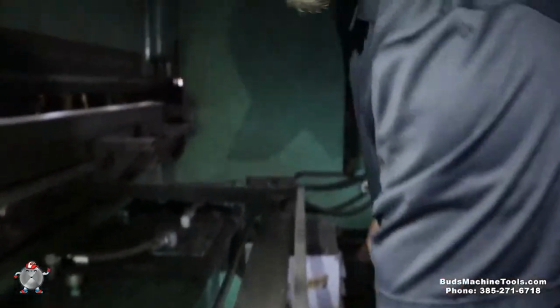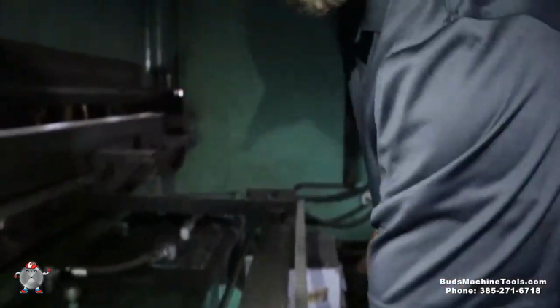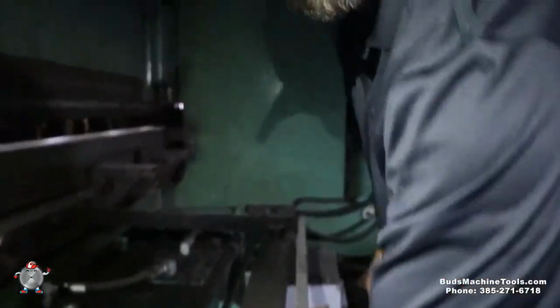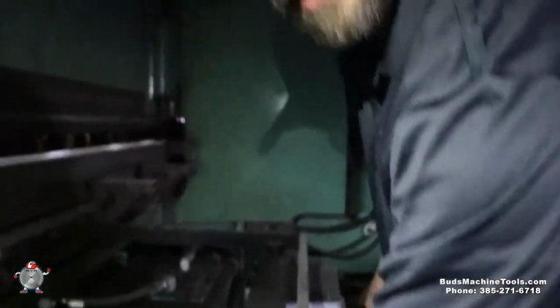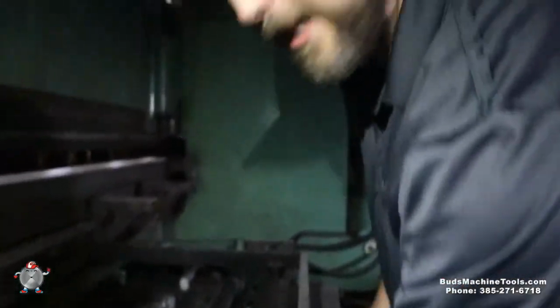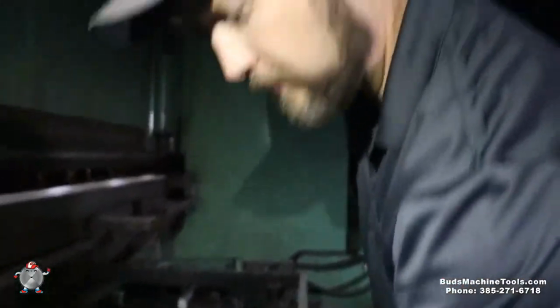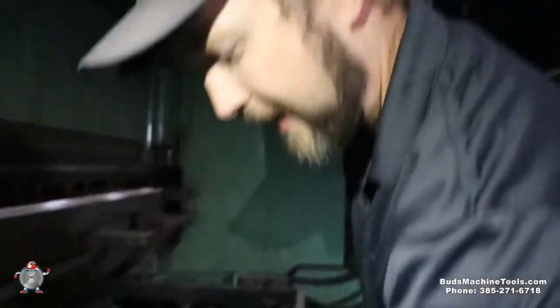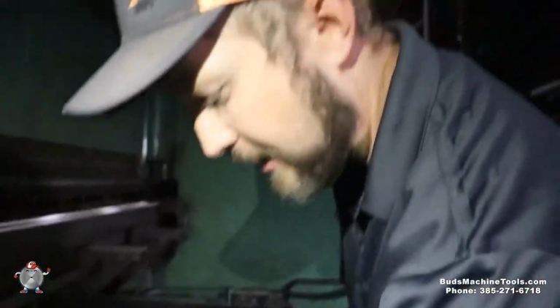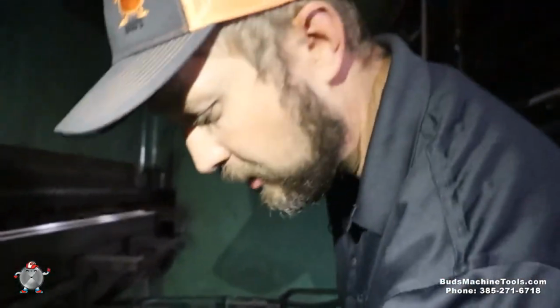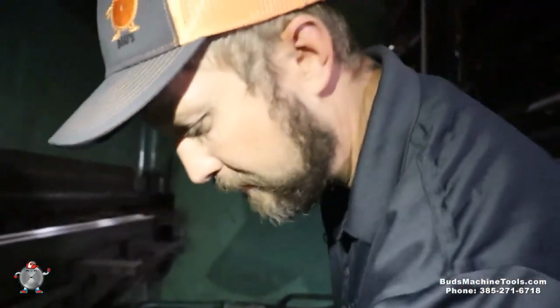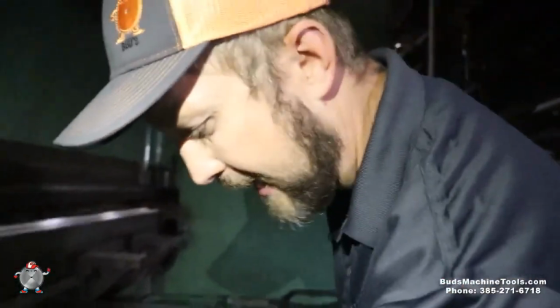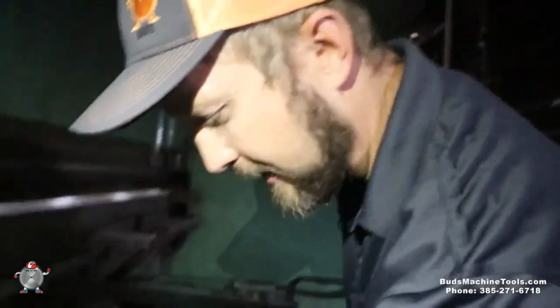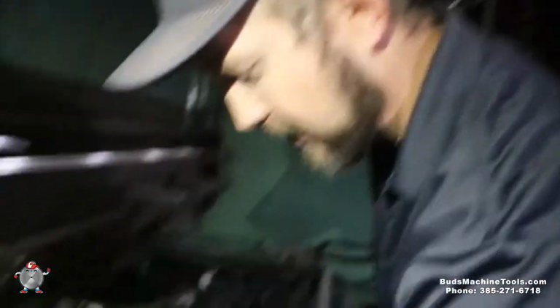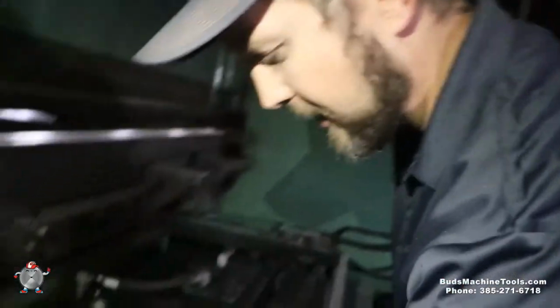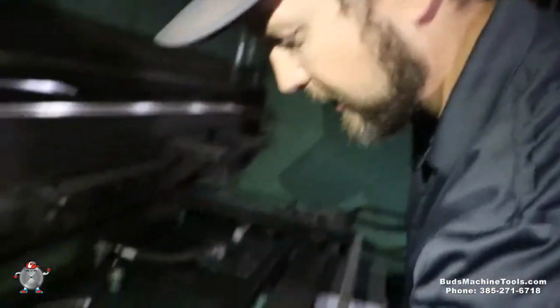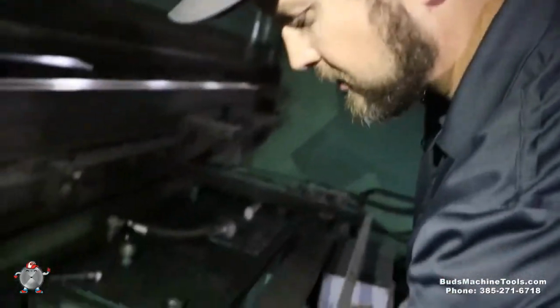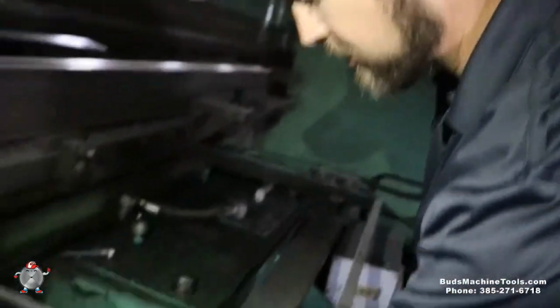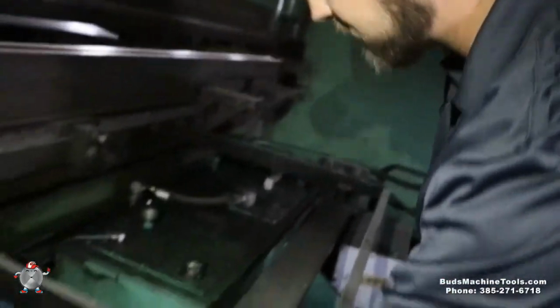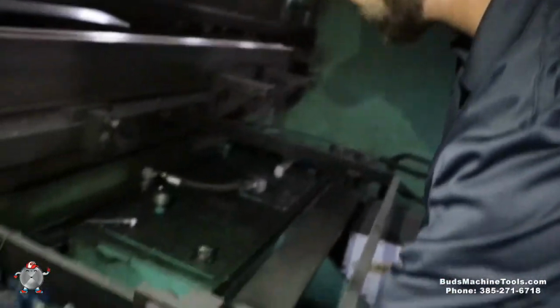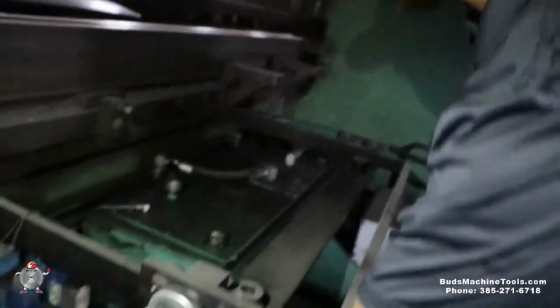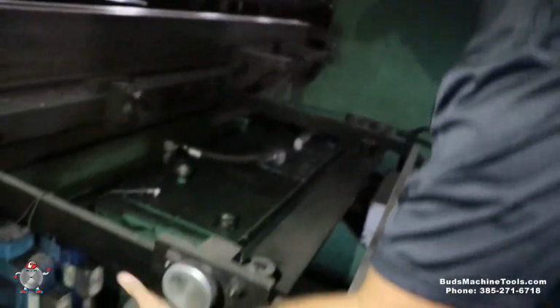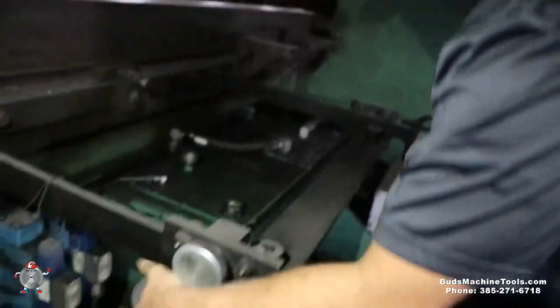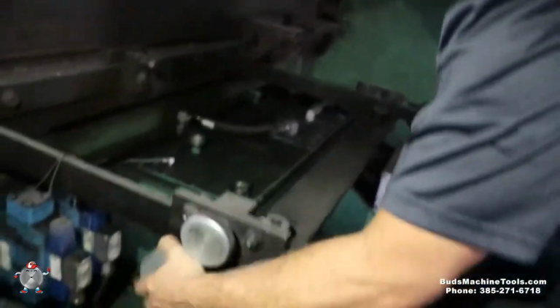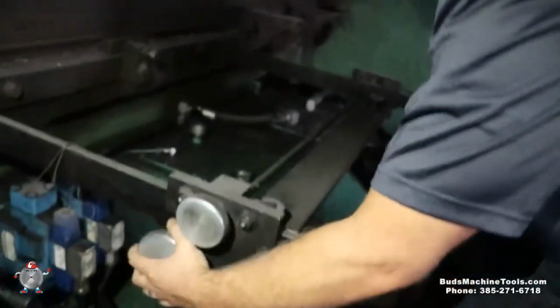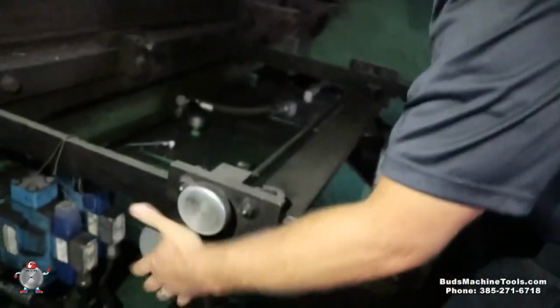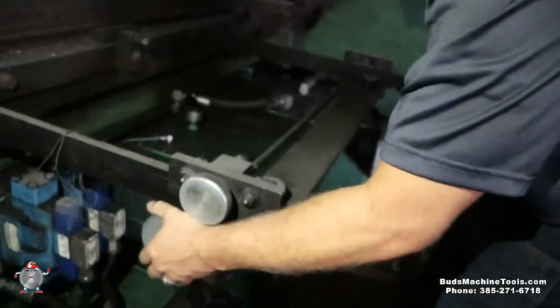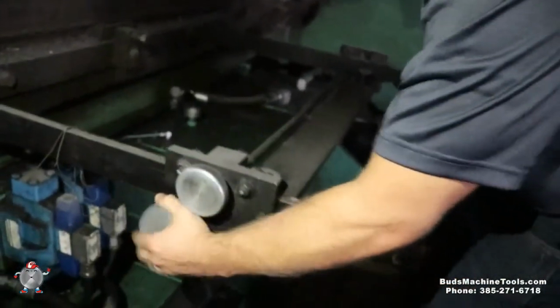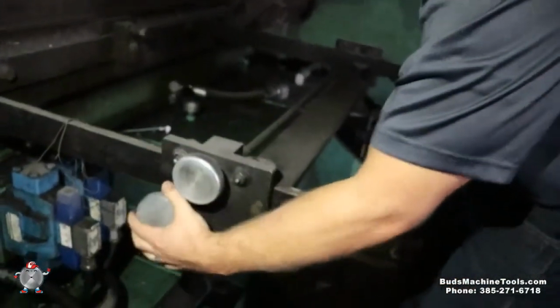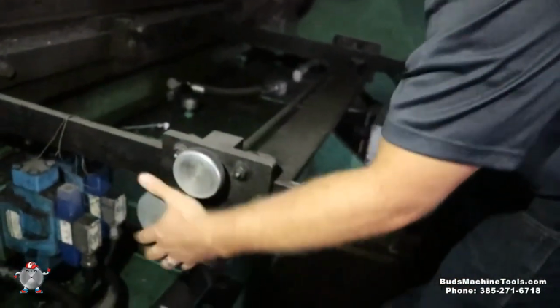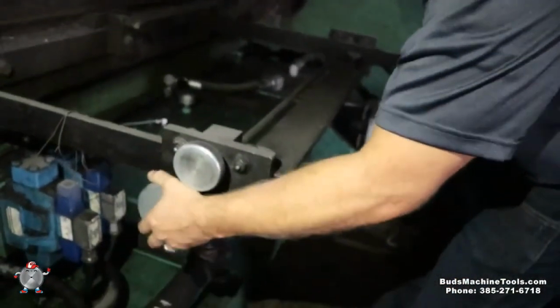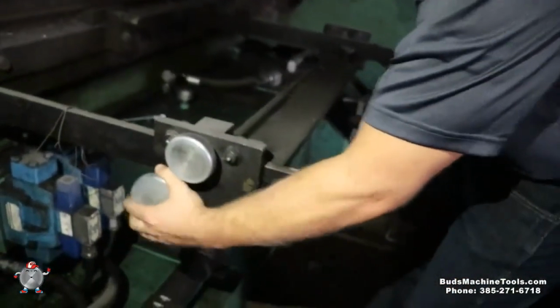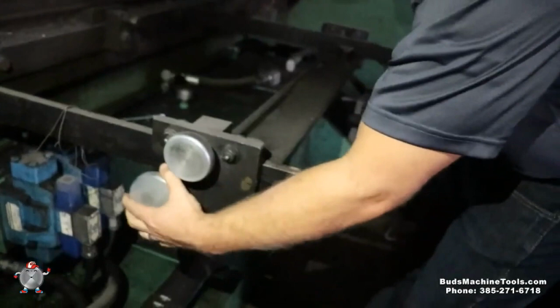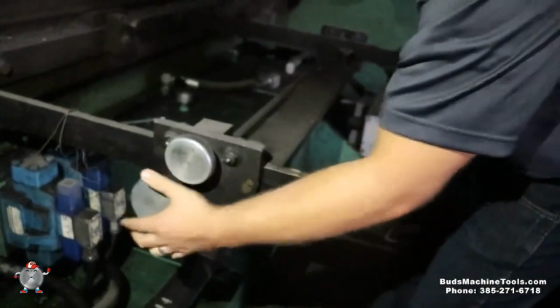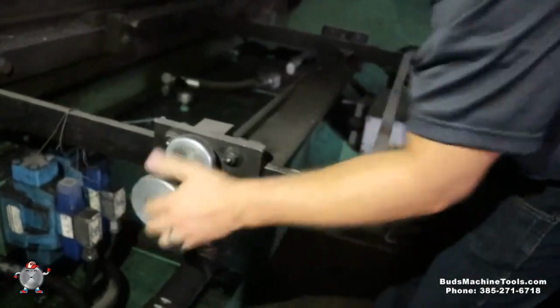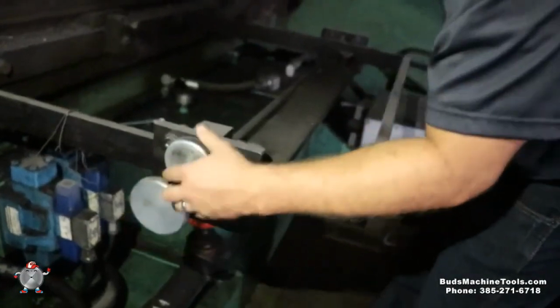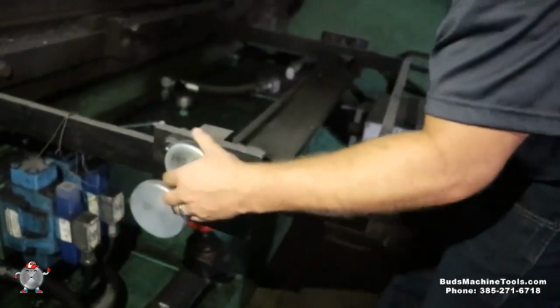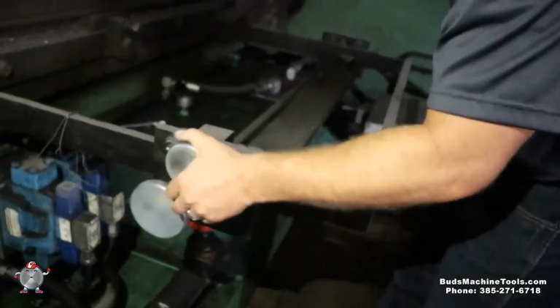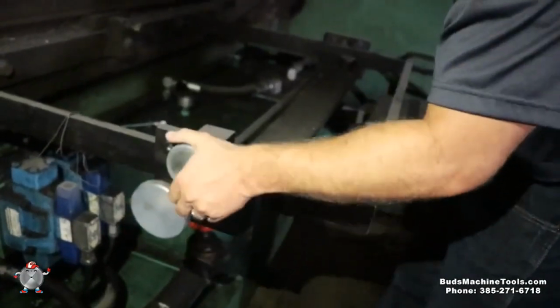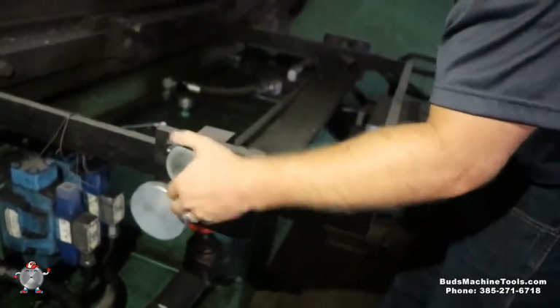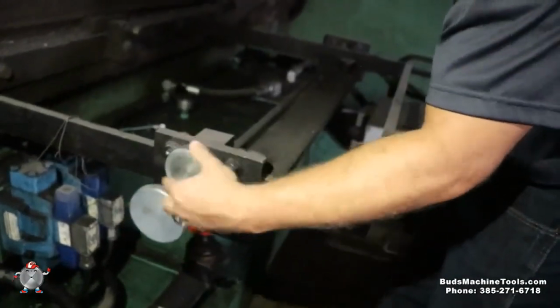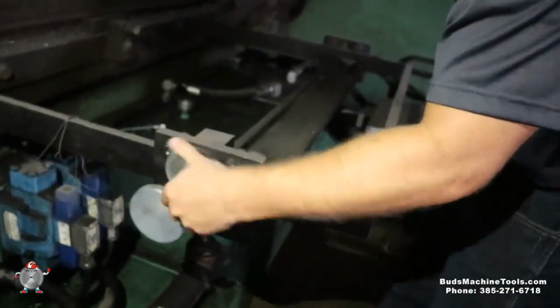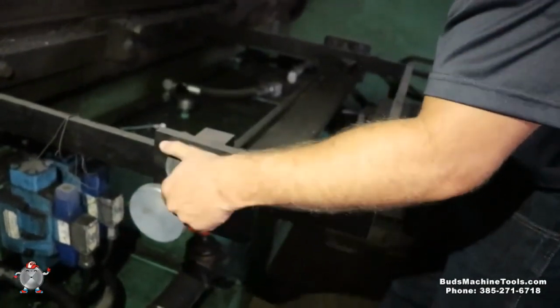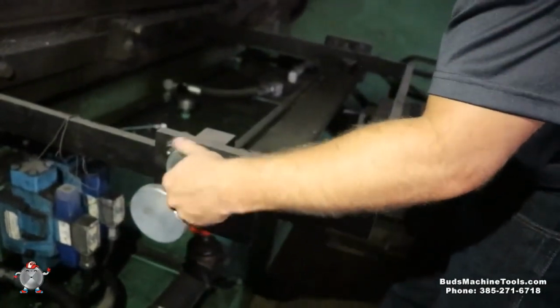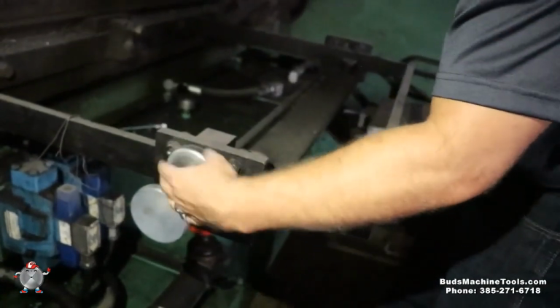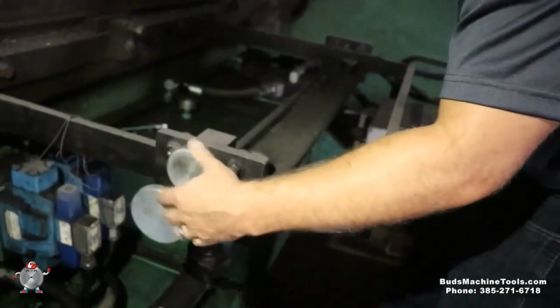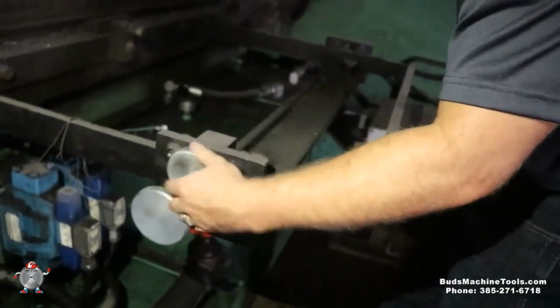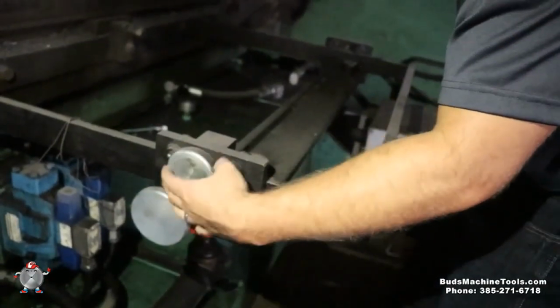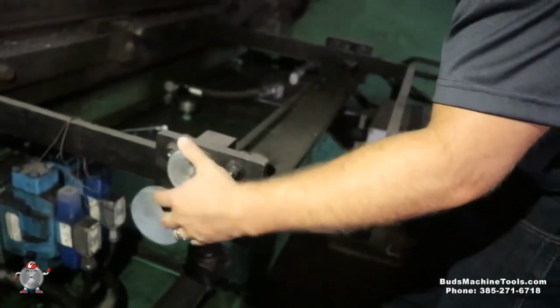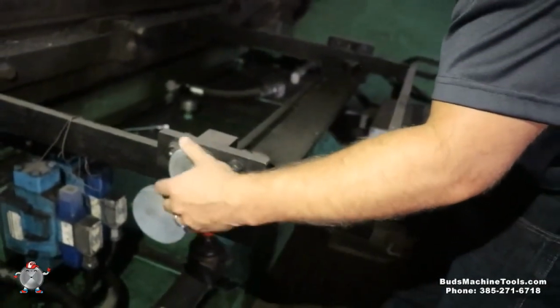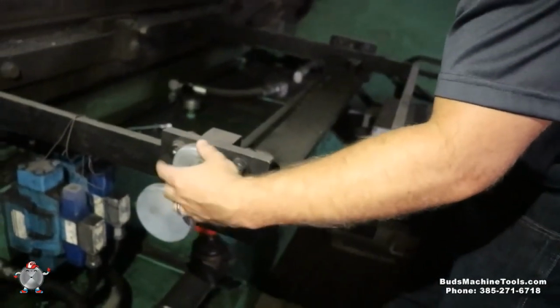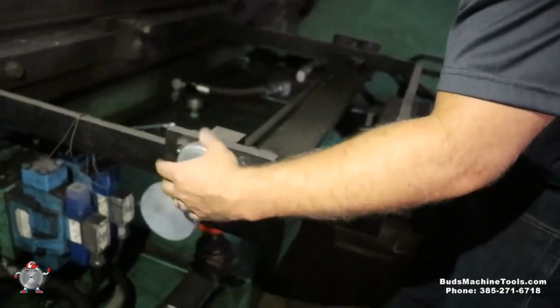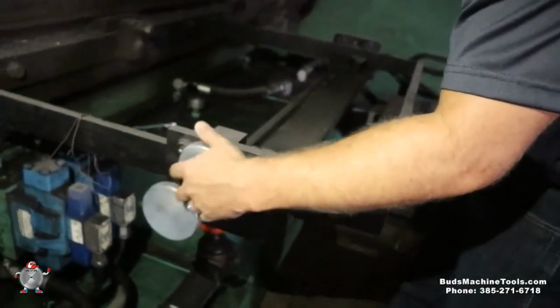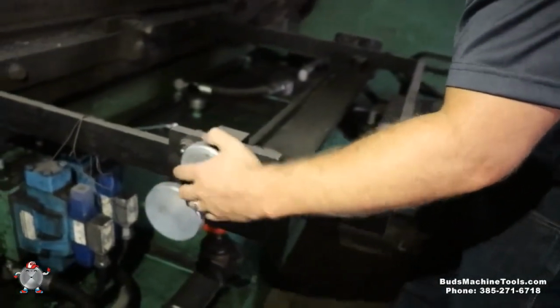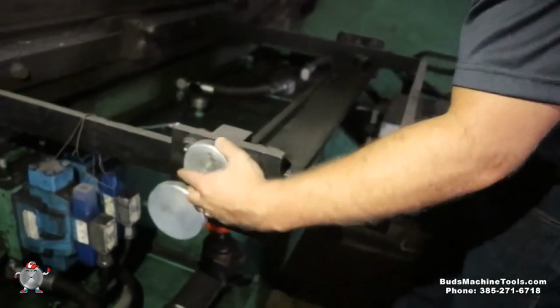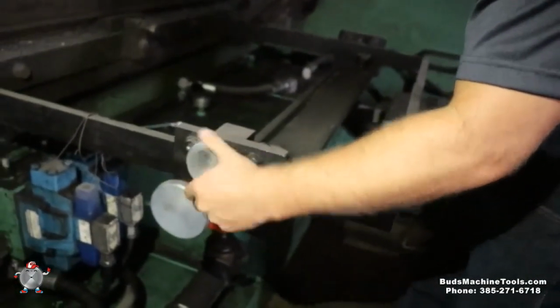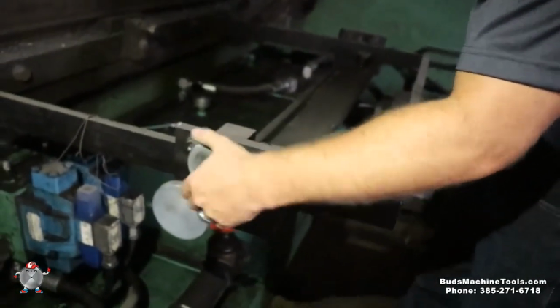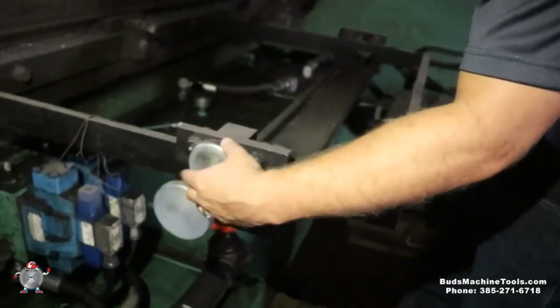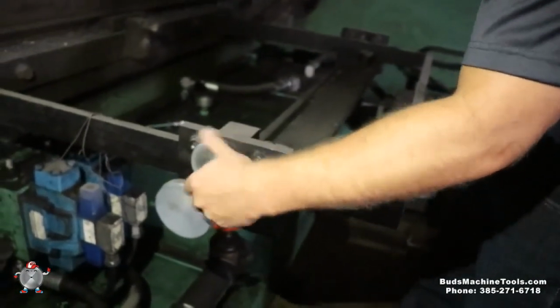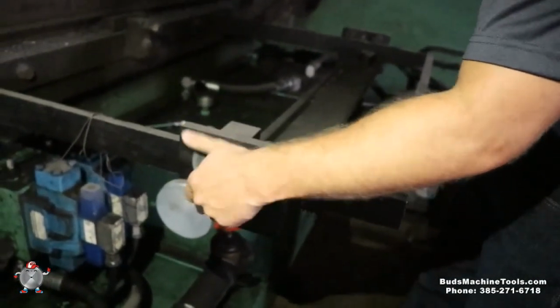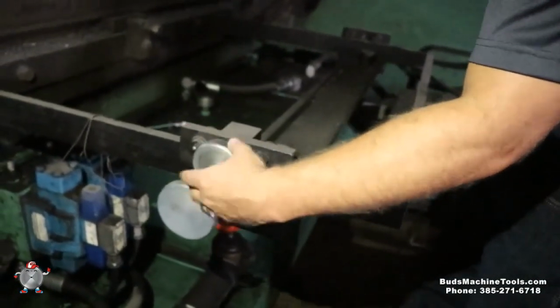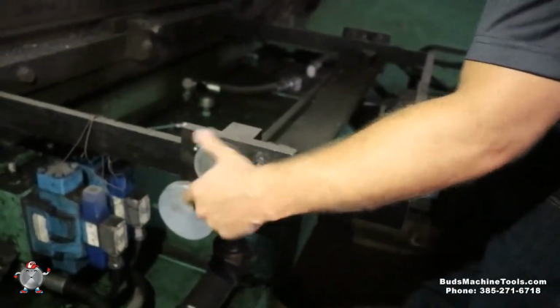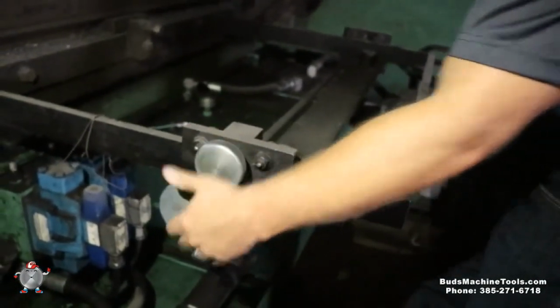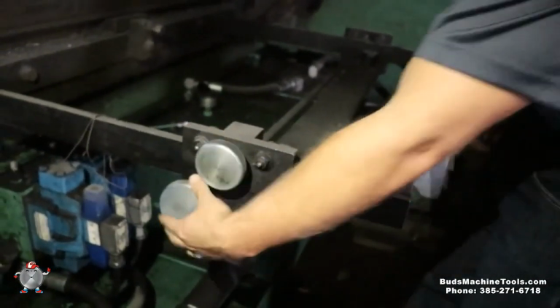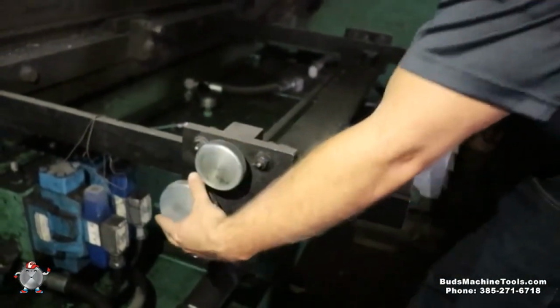You've got your manual back gauge. You can tell it's very easy to move where you want, and fine adjust right here.